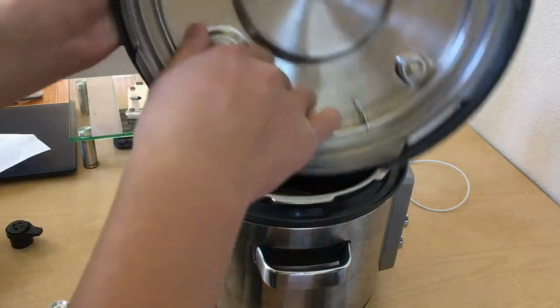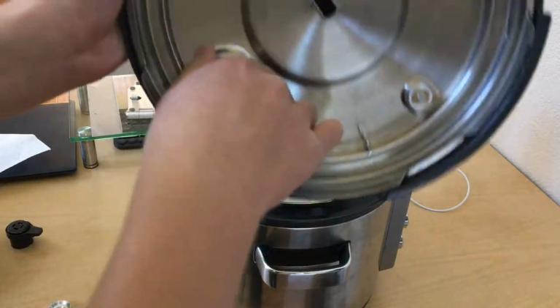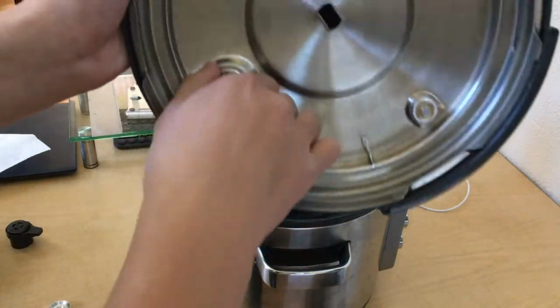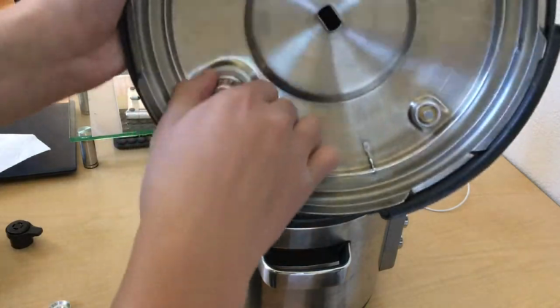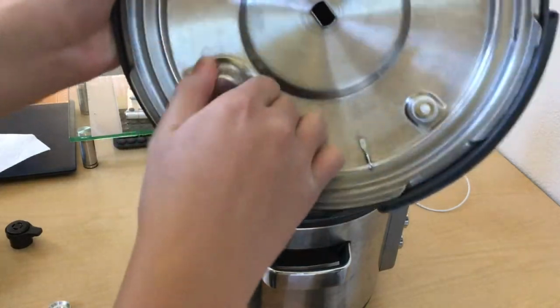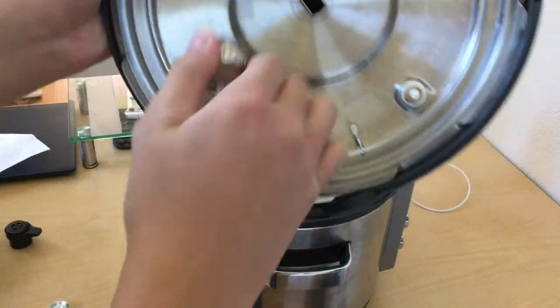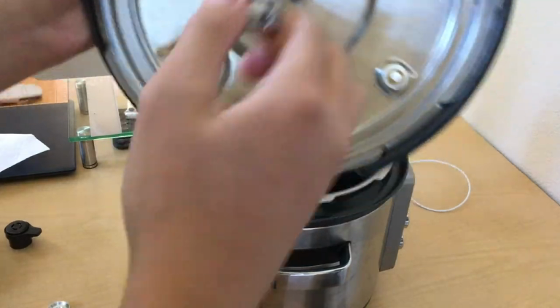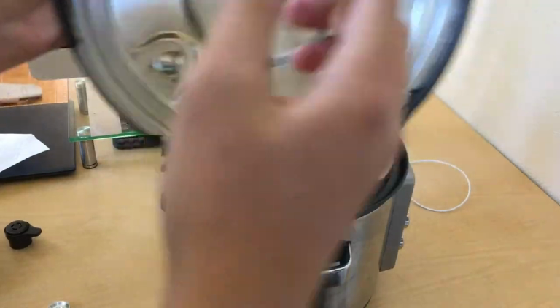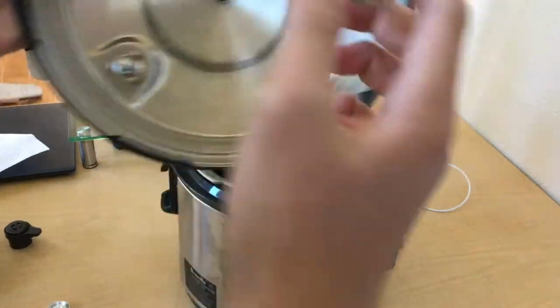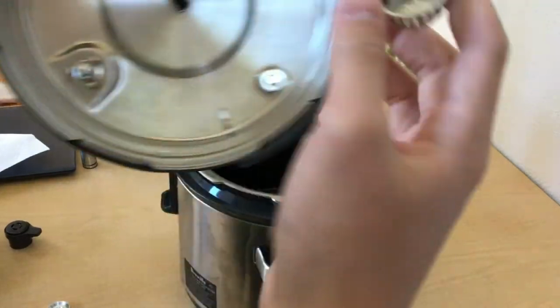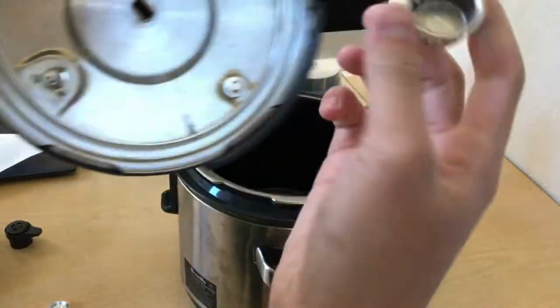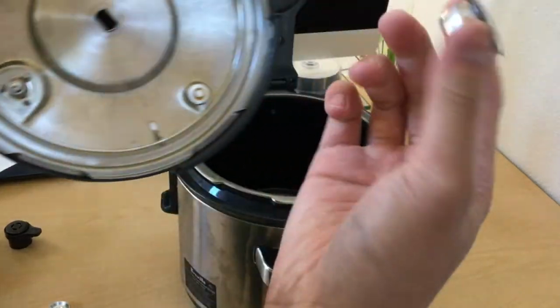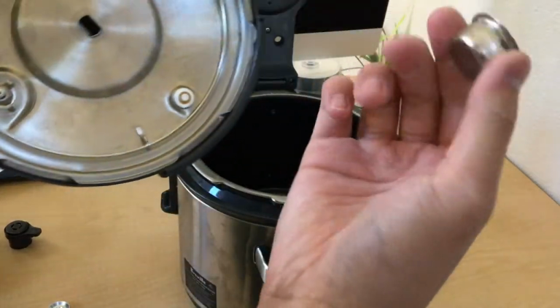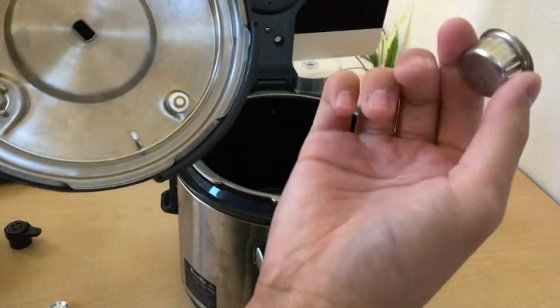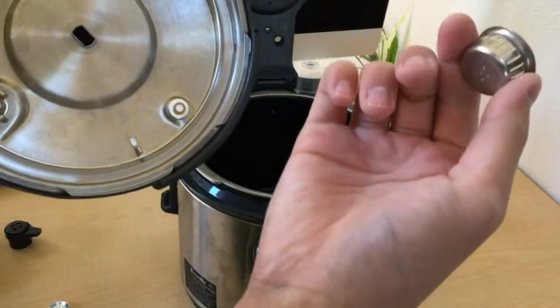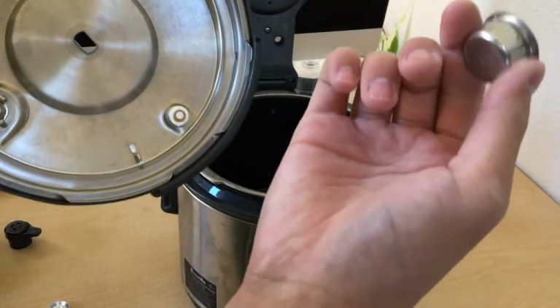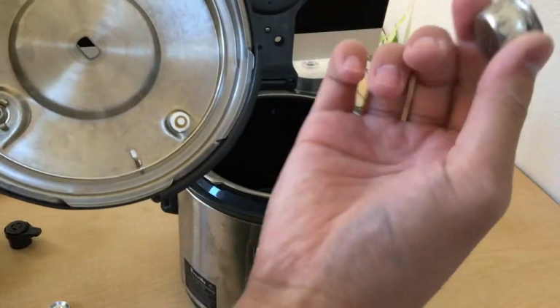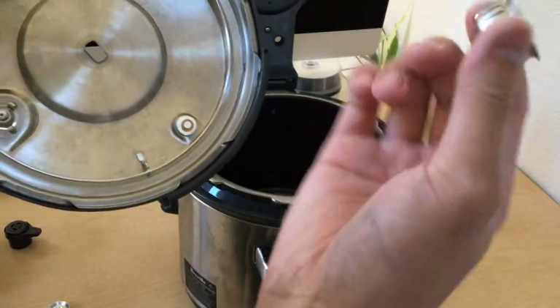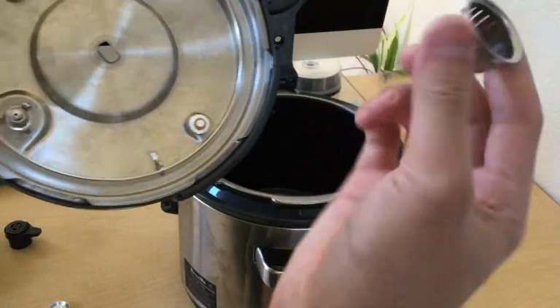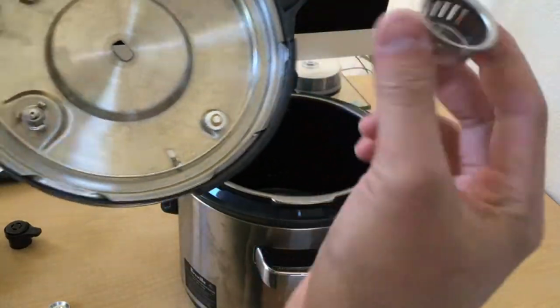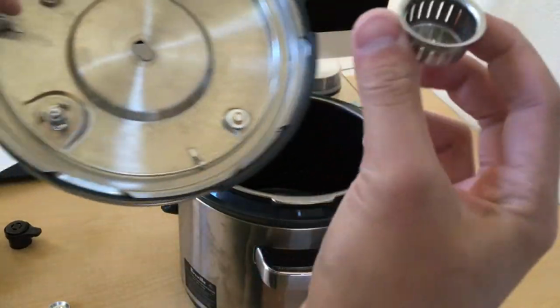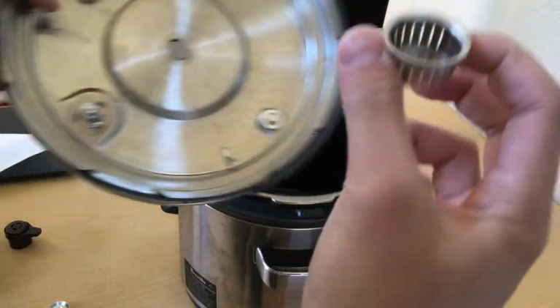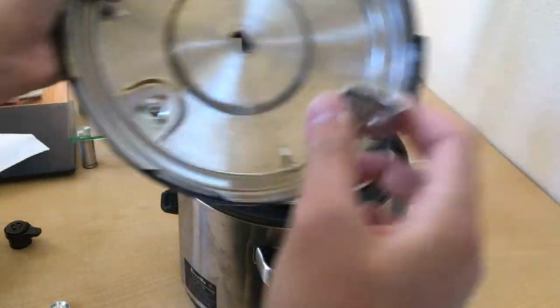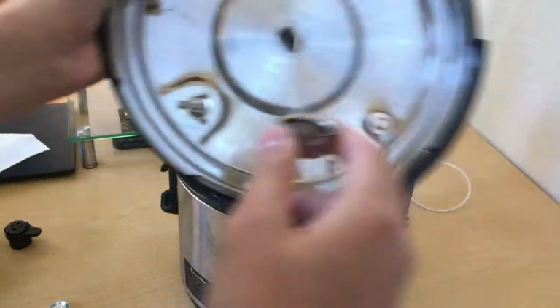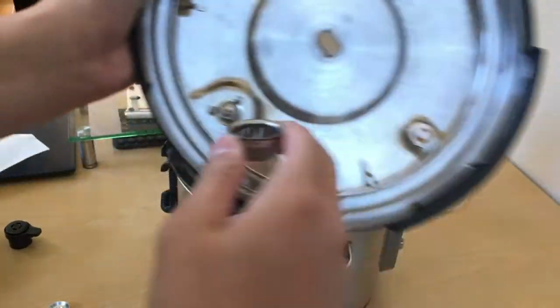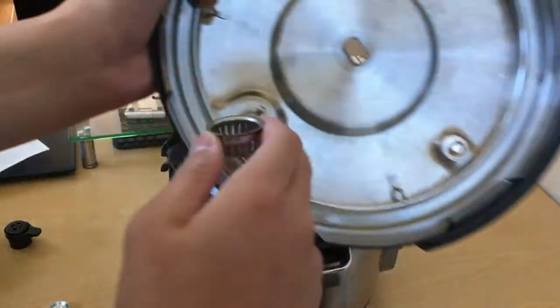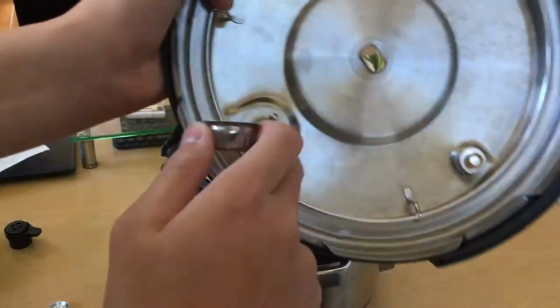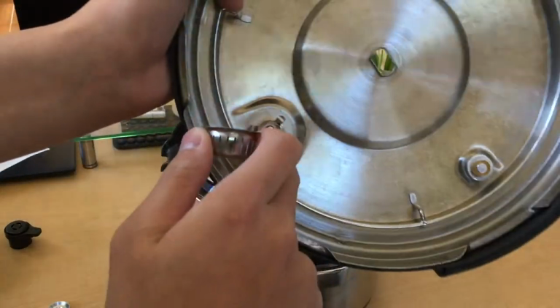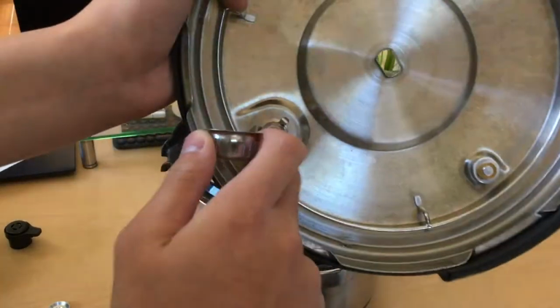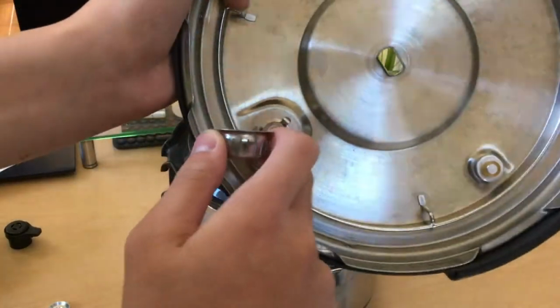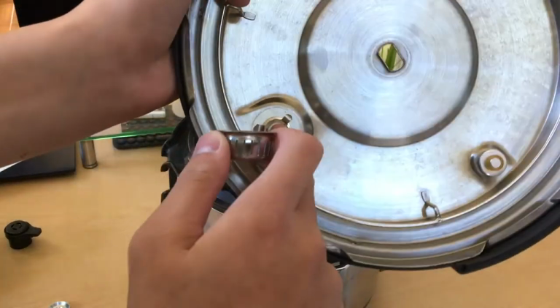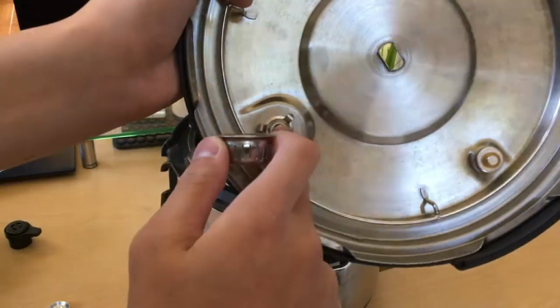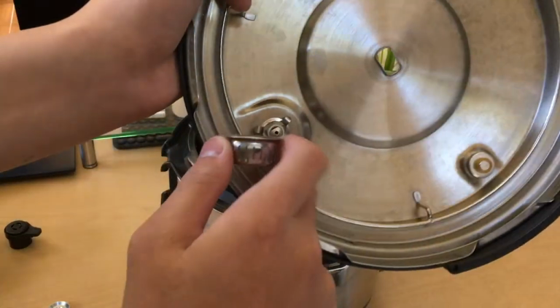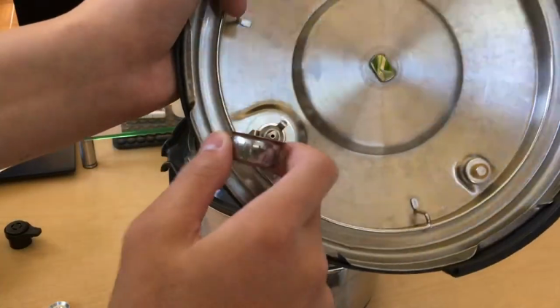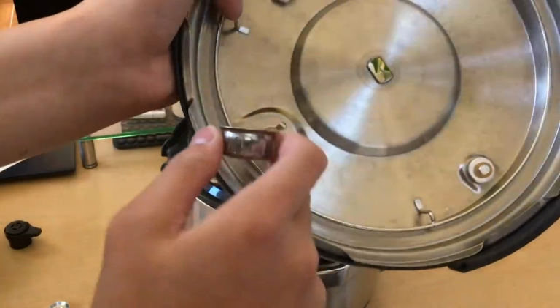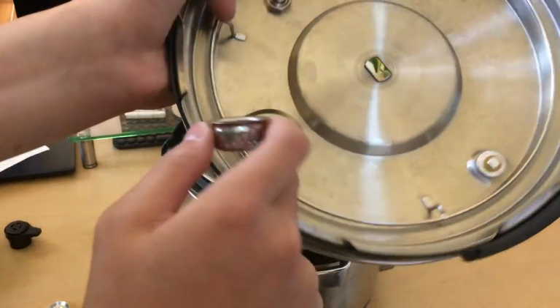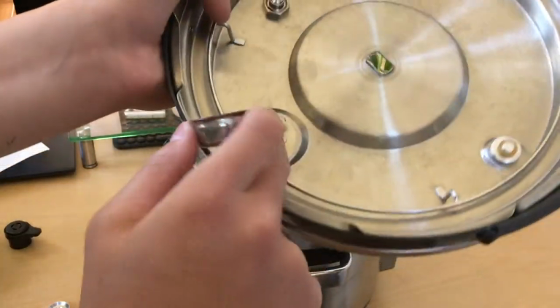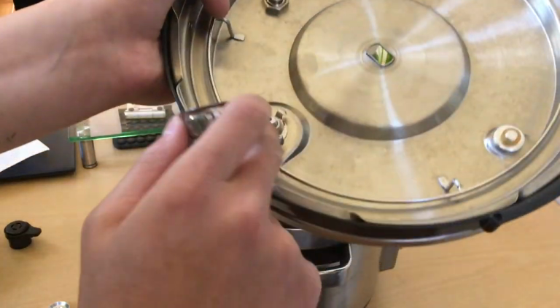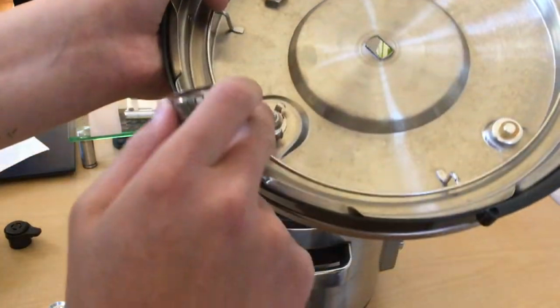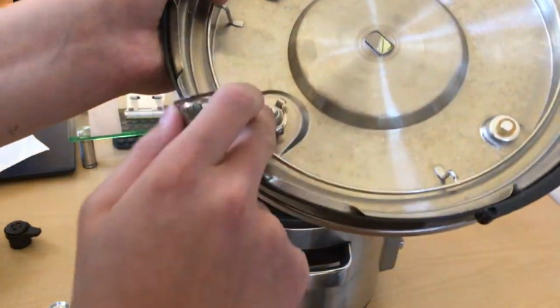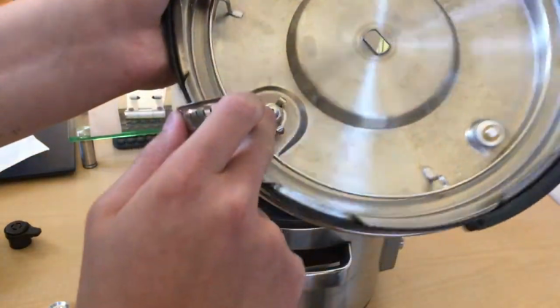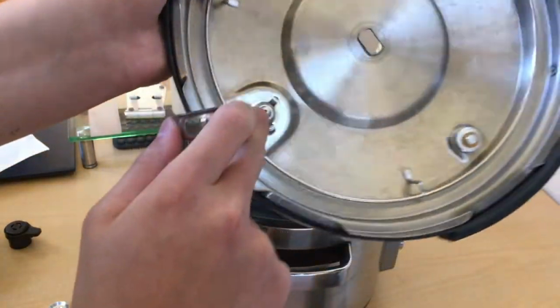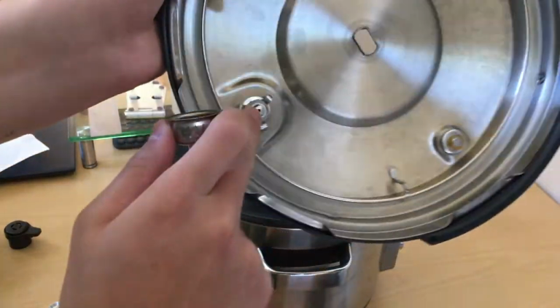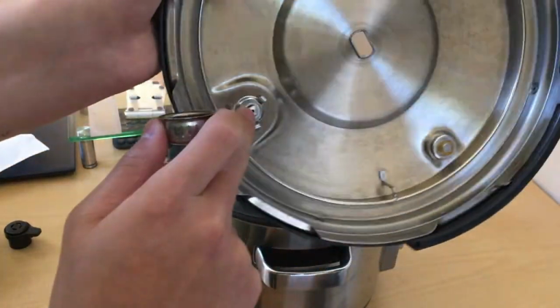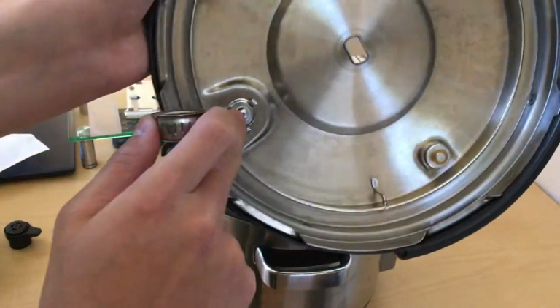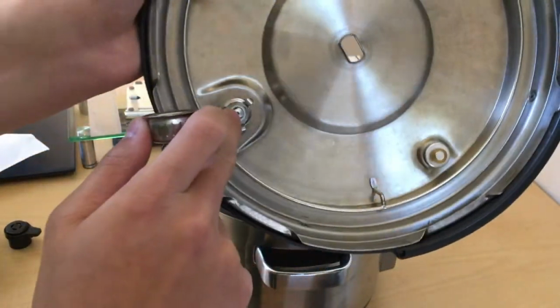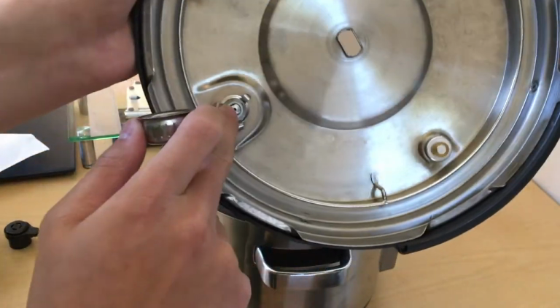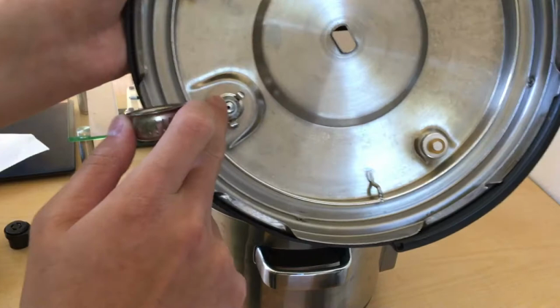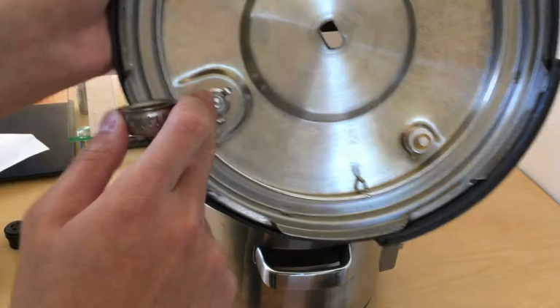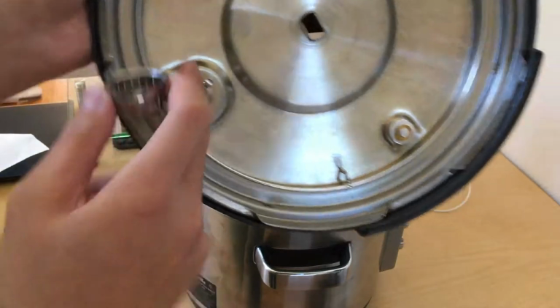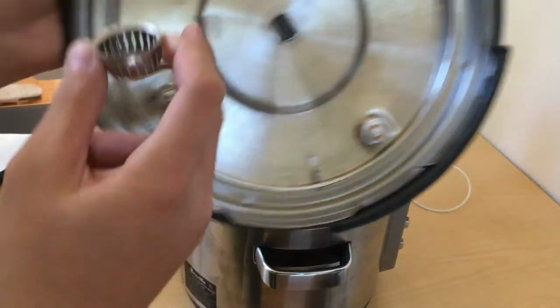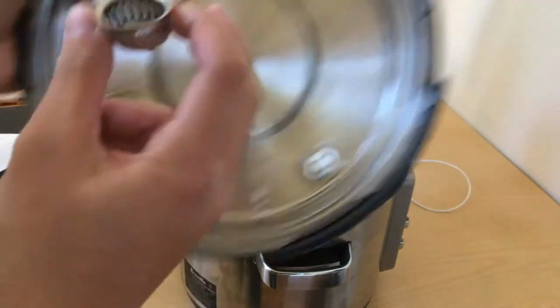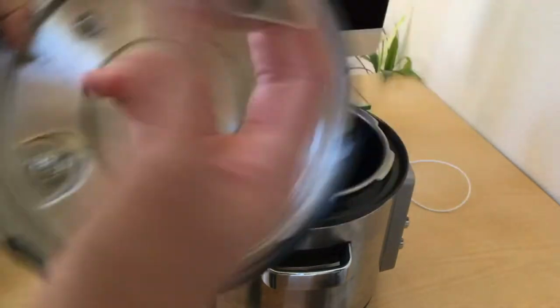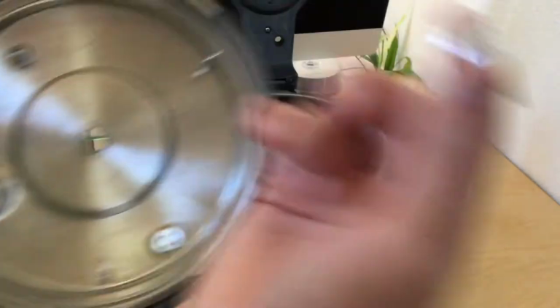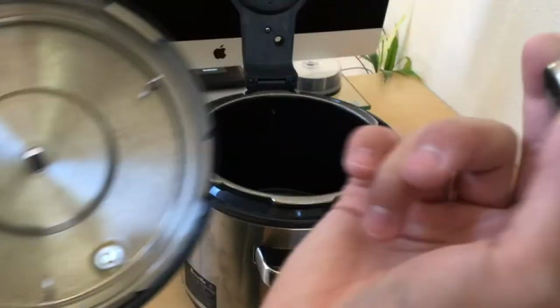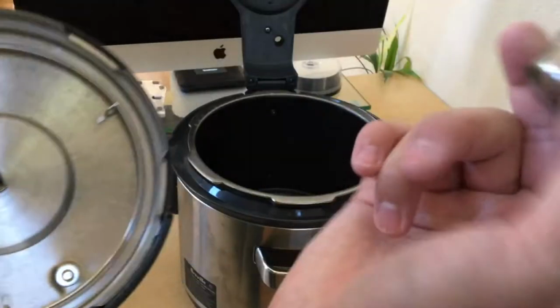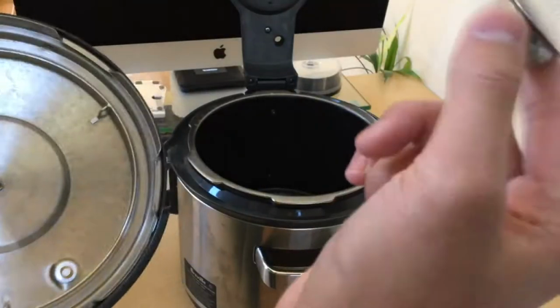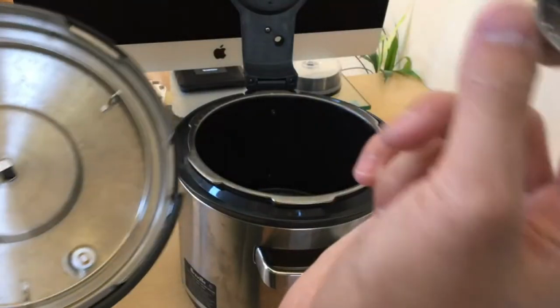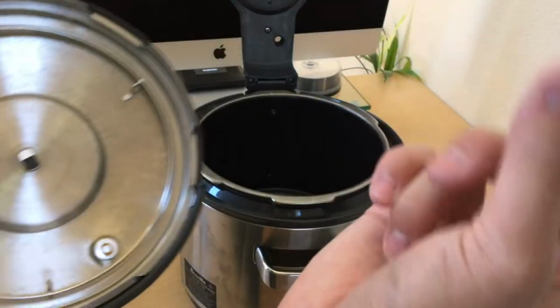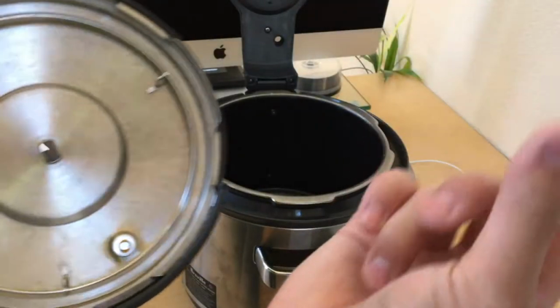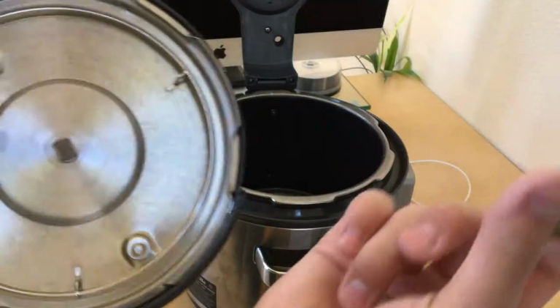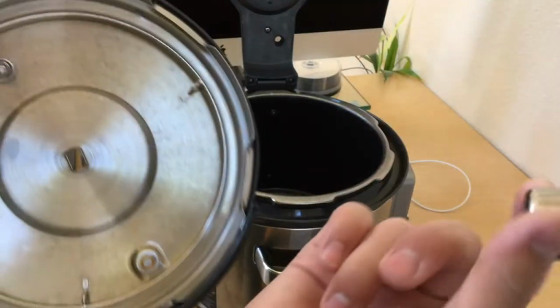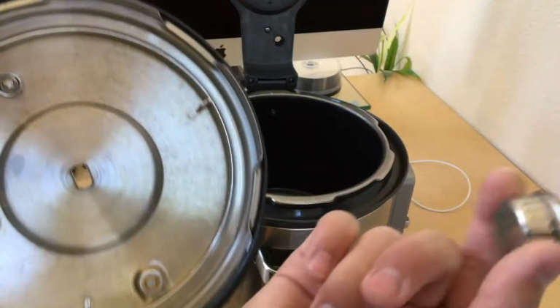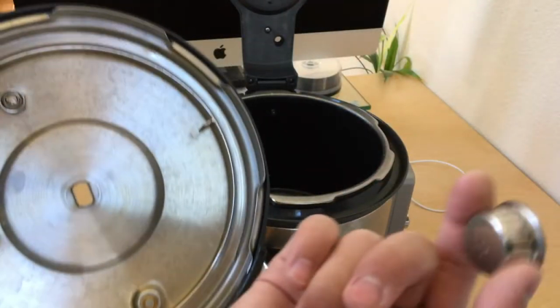On the lid it's made of many components. First is this pressure release valve, and there's a little strainer to prevent stuff from clogging — it goes through here.